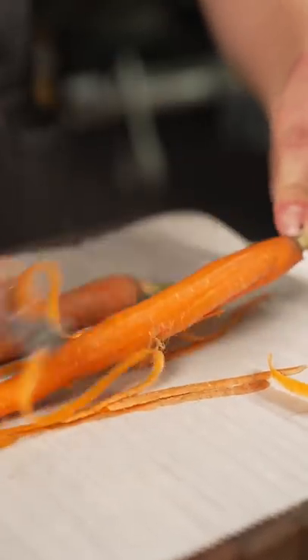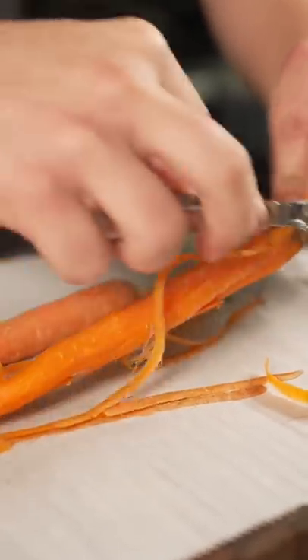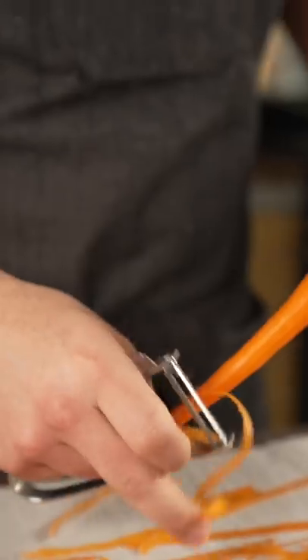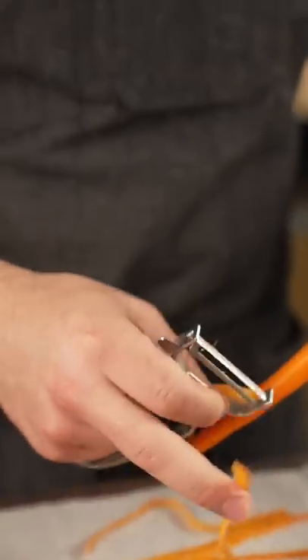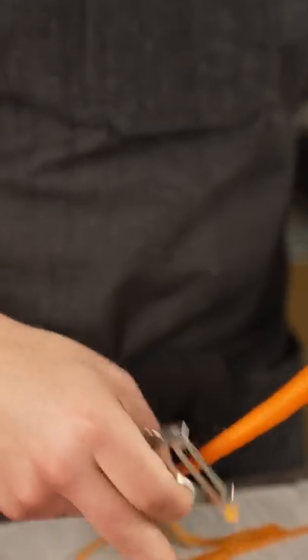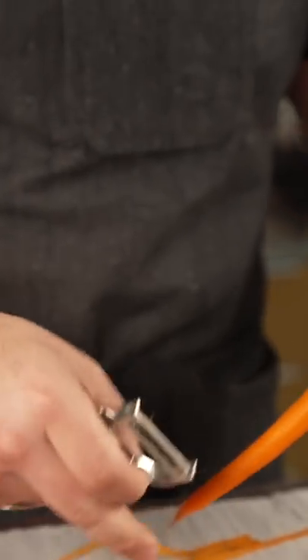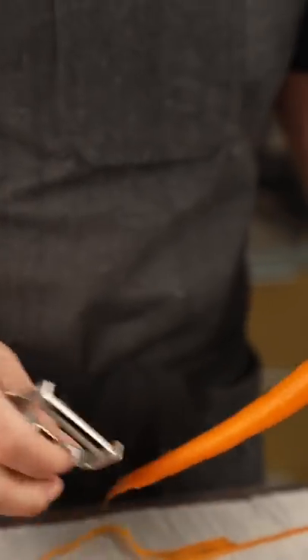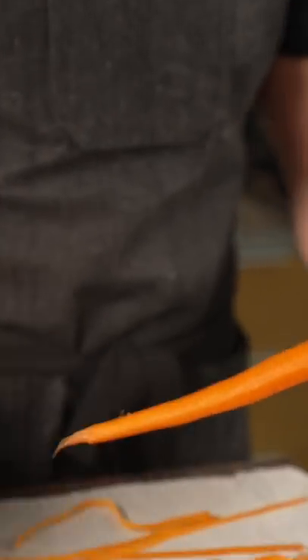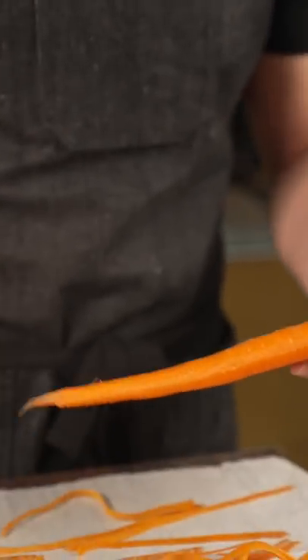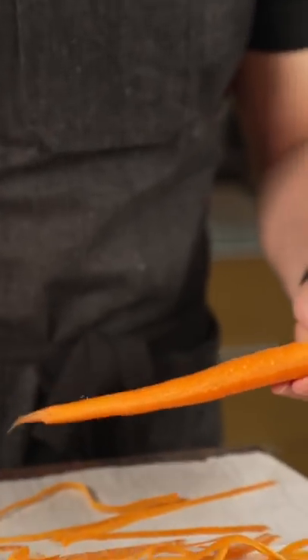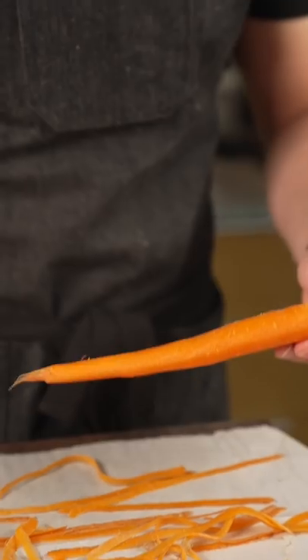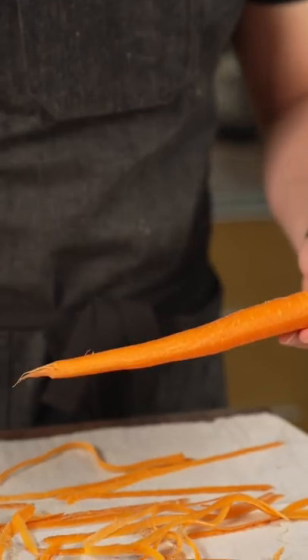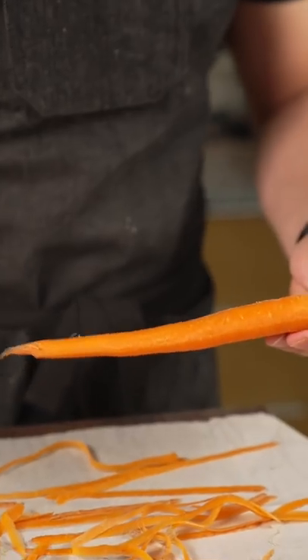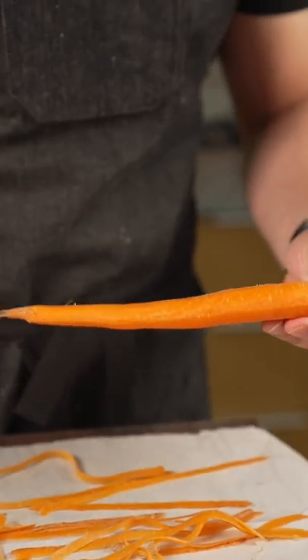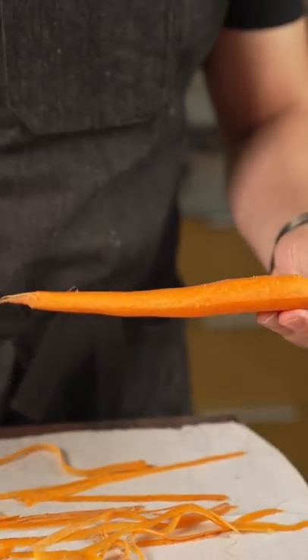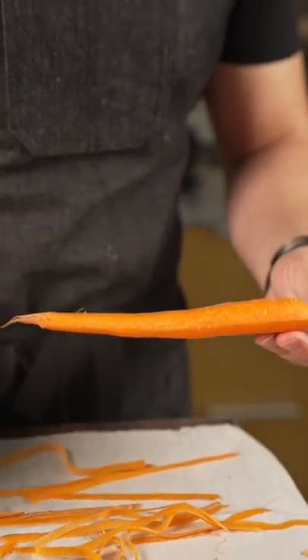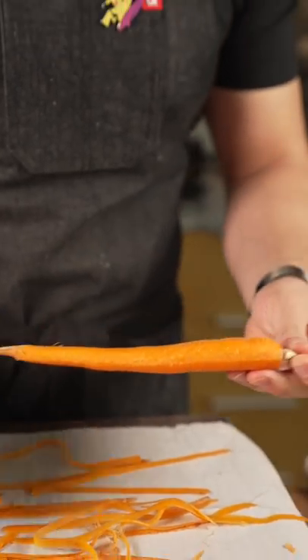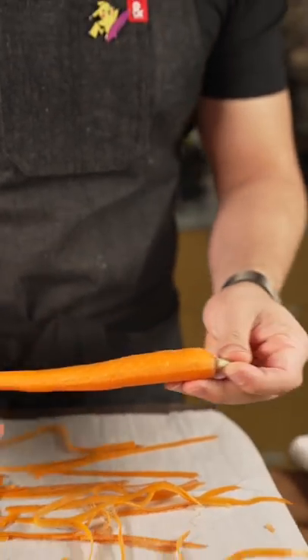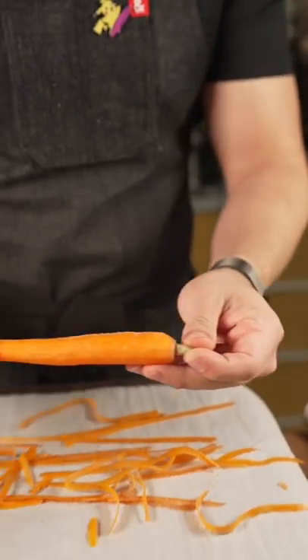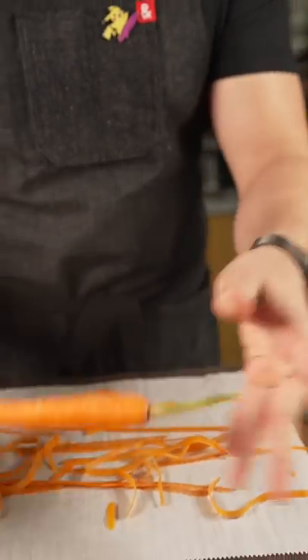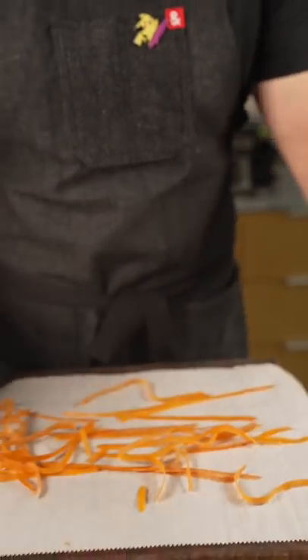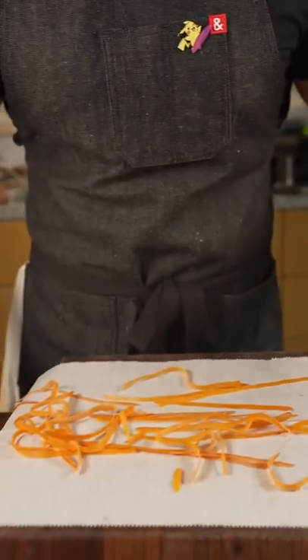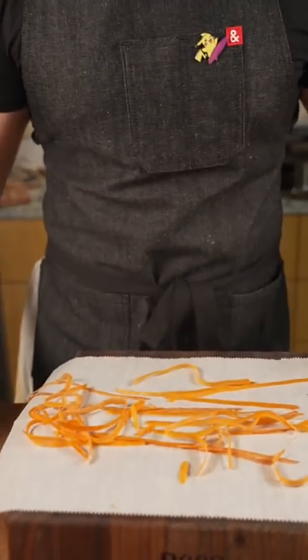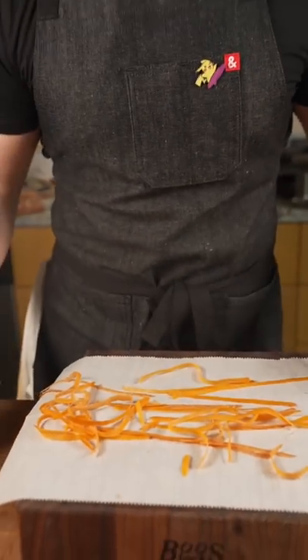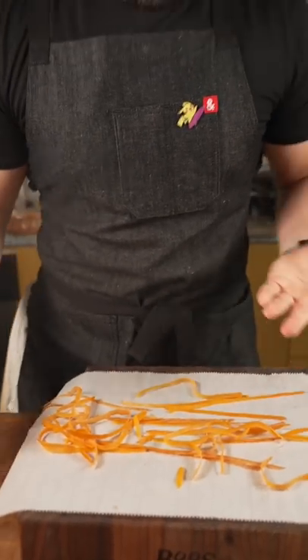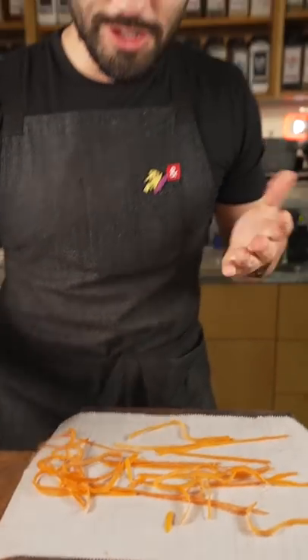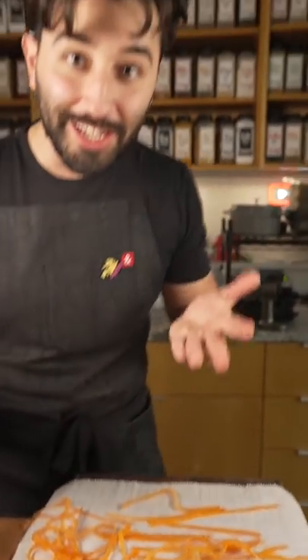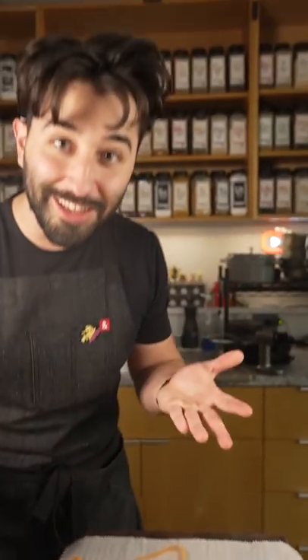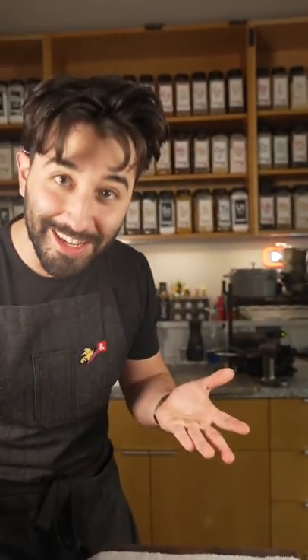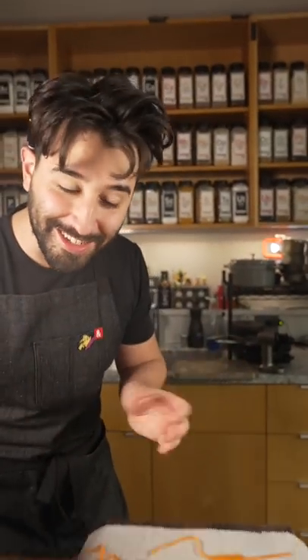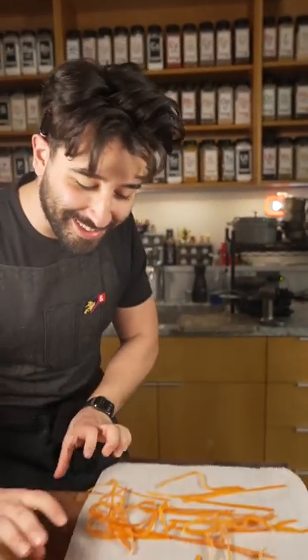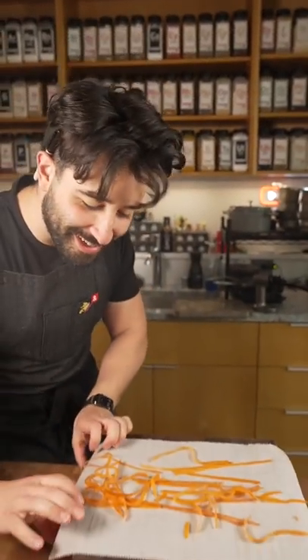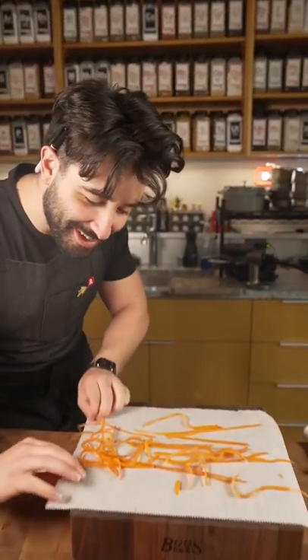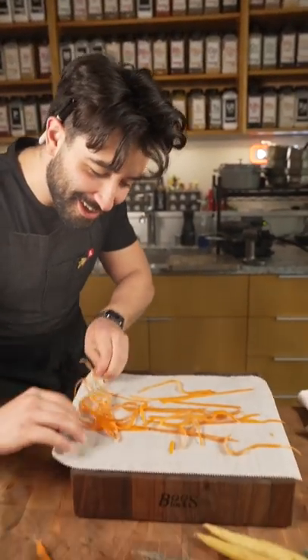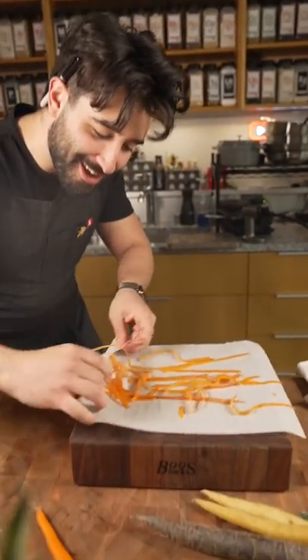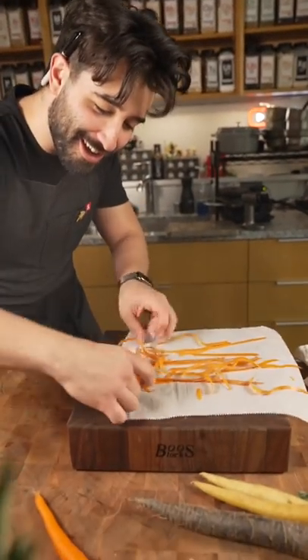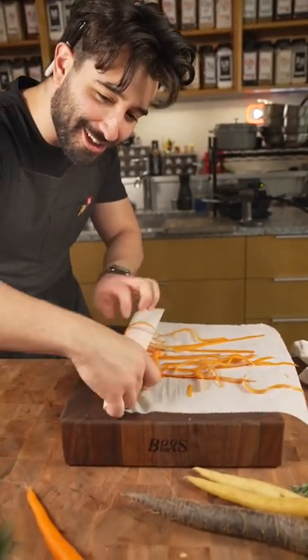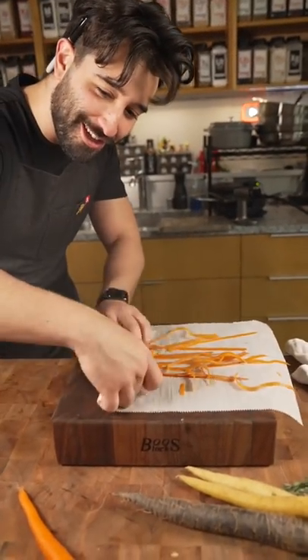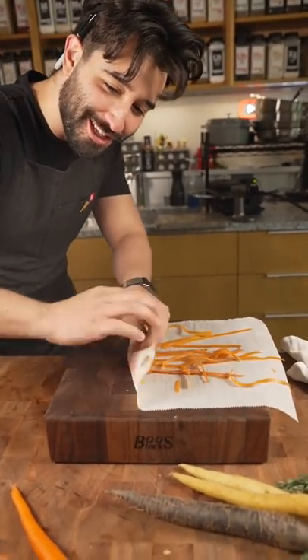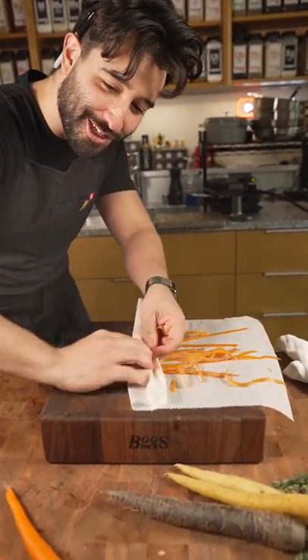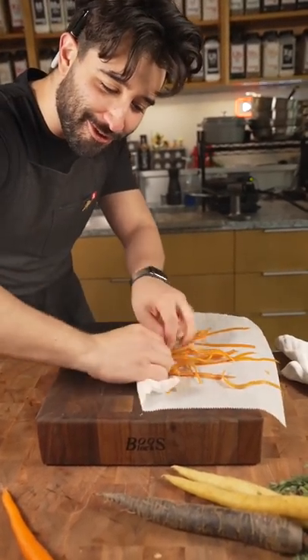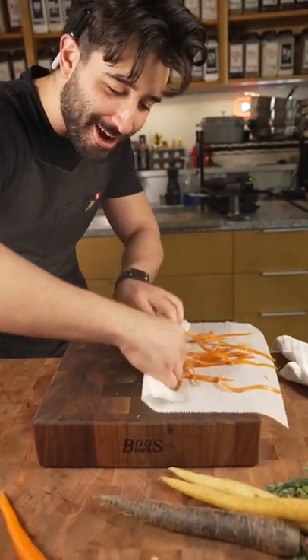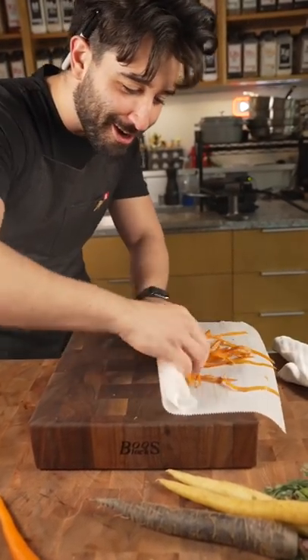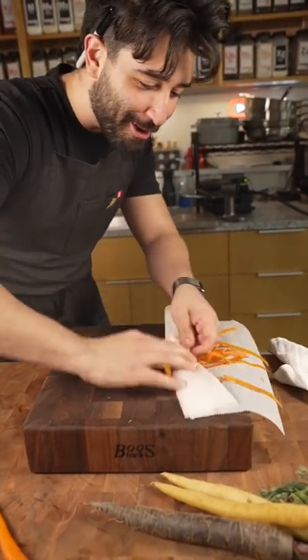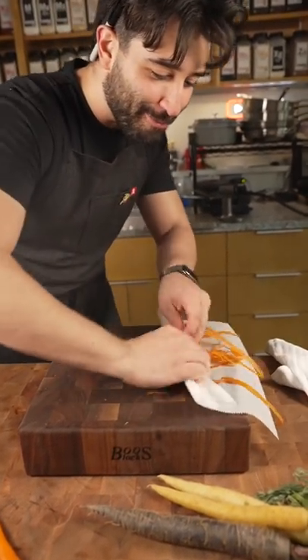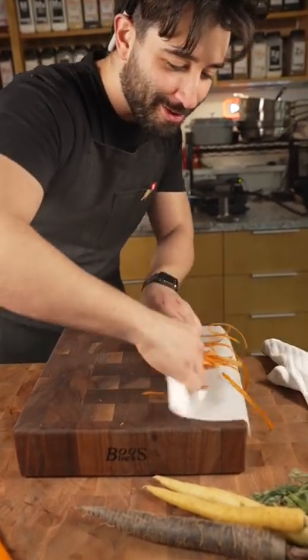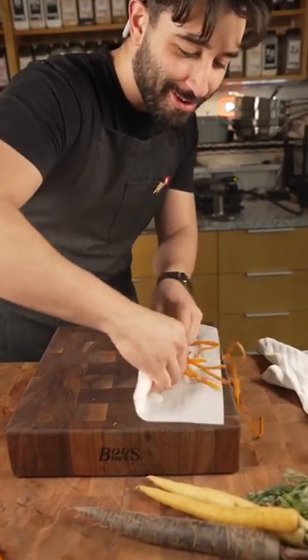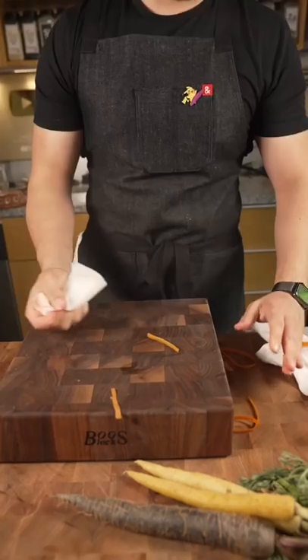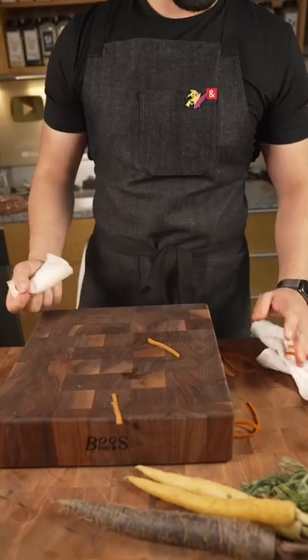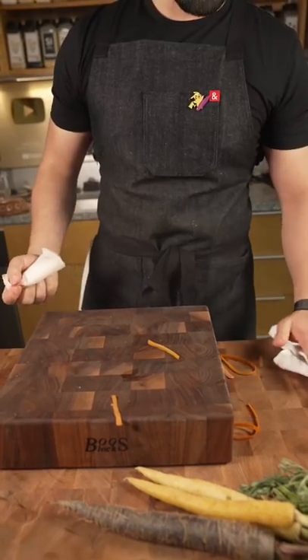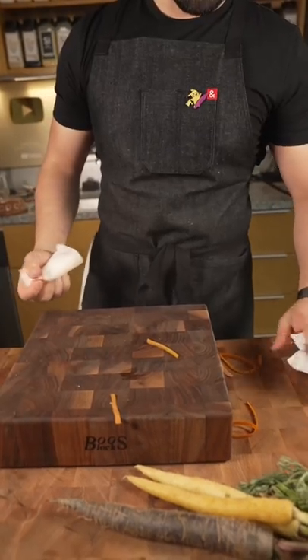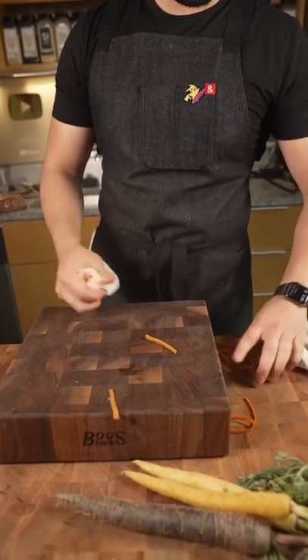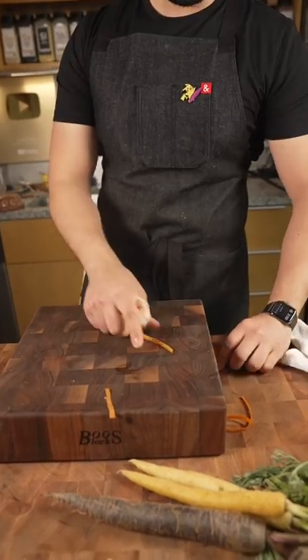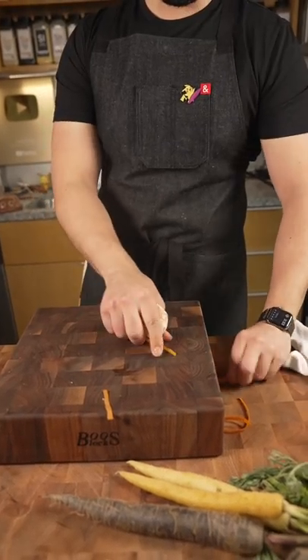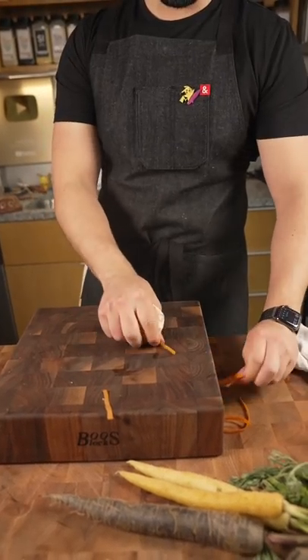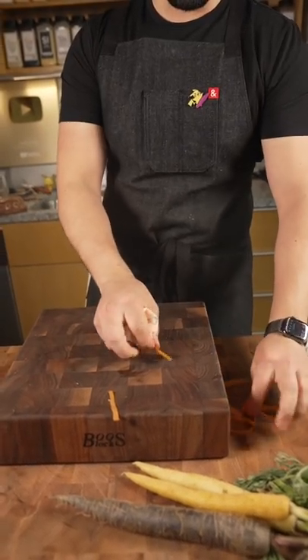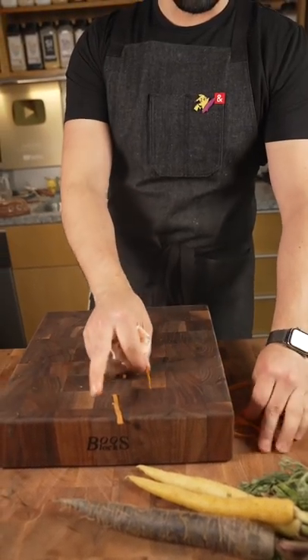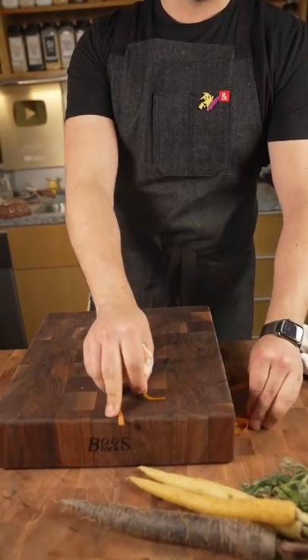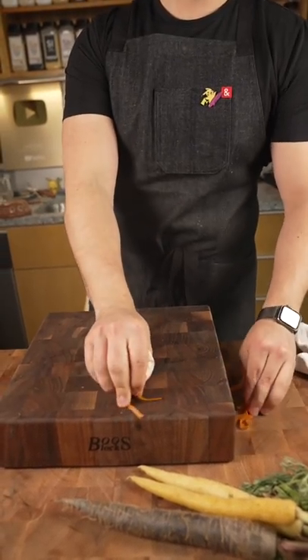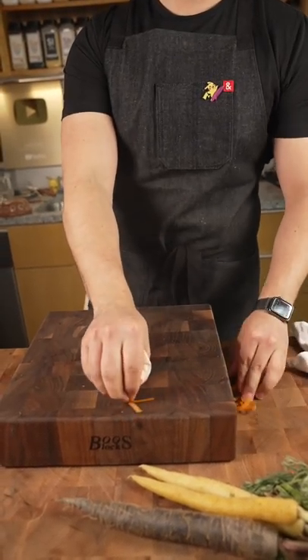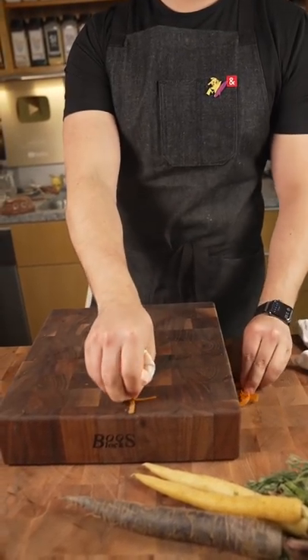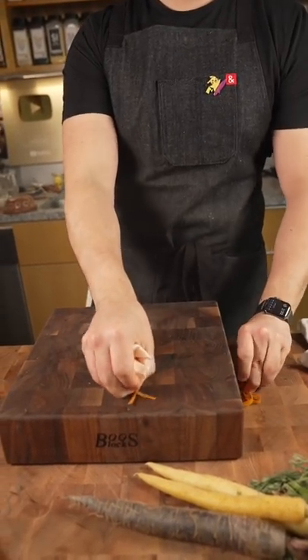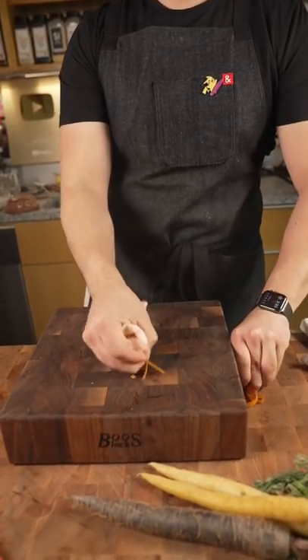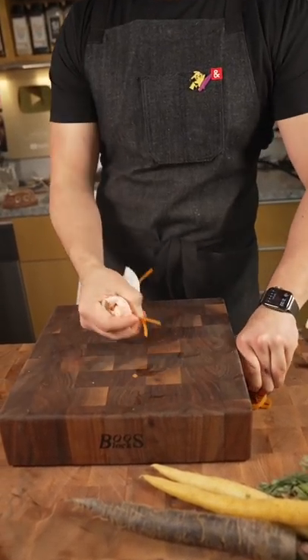Now I always do parchment when I'm peeling because look at this, it cleans right up. I've kinda made a mess, but you get the point.